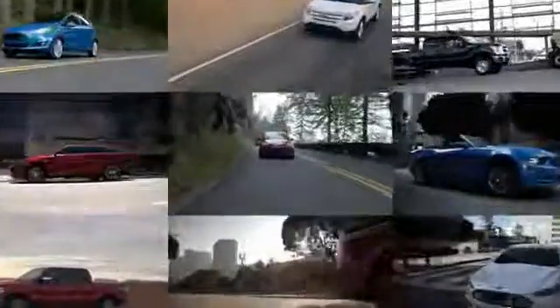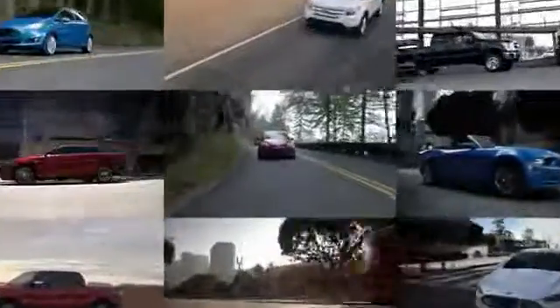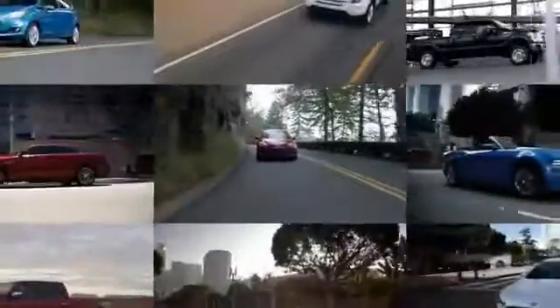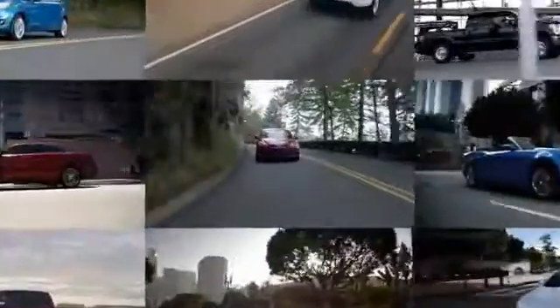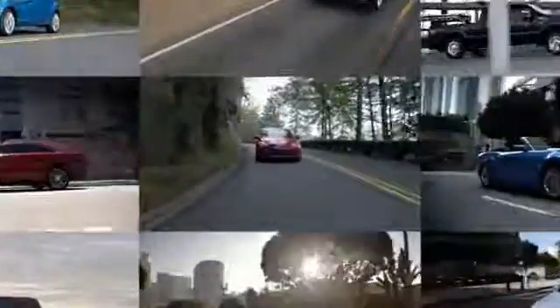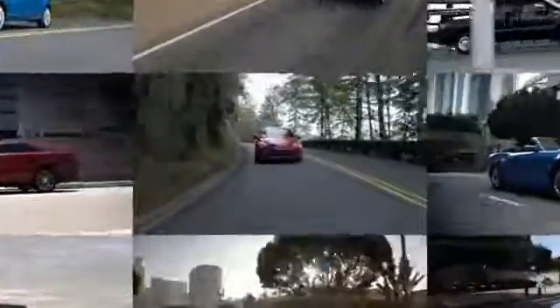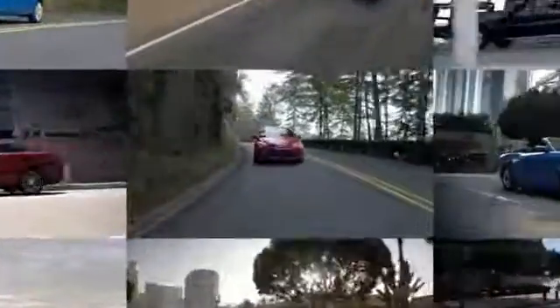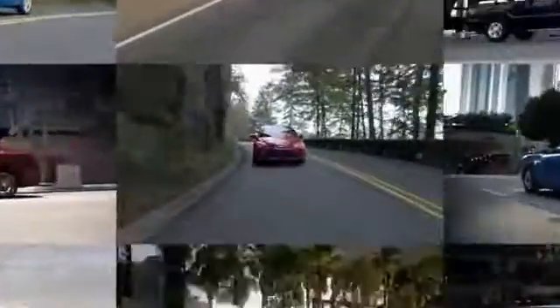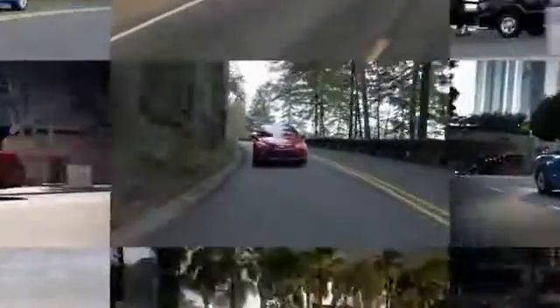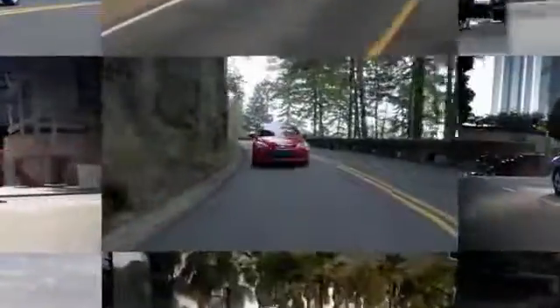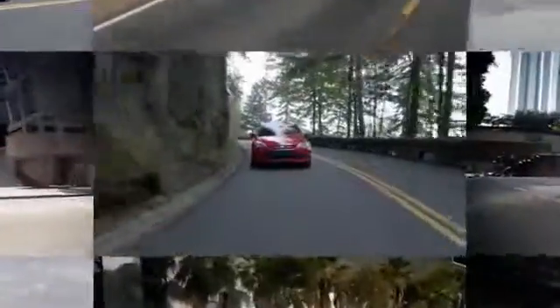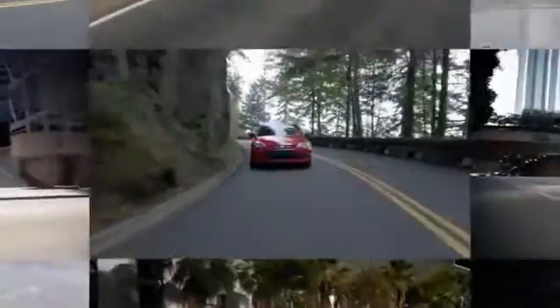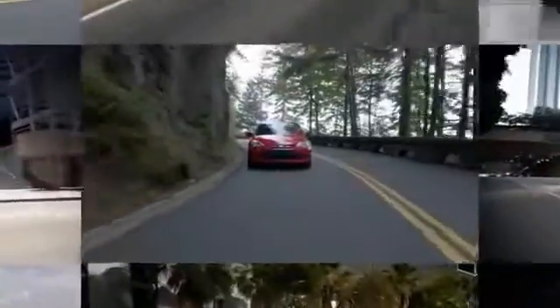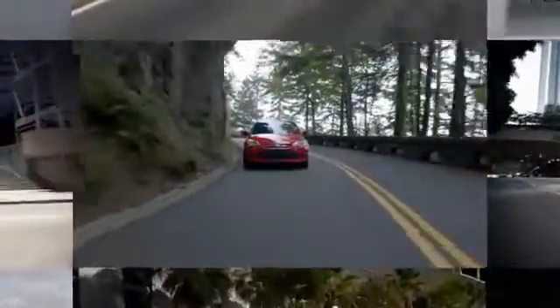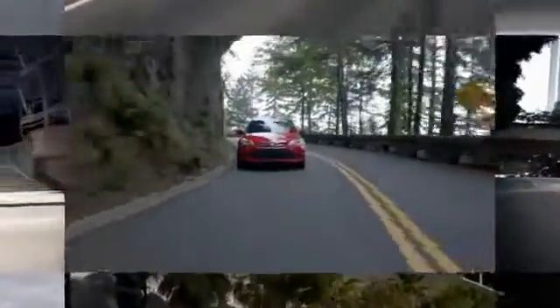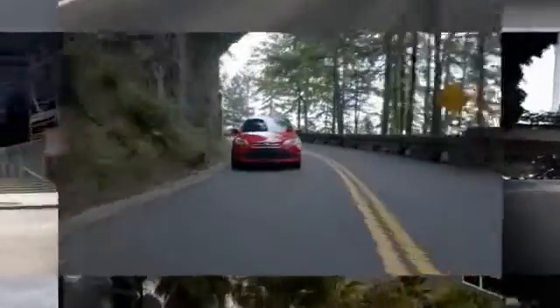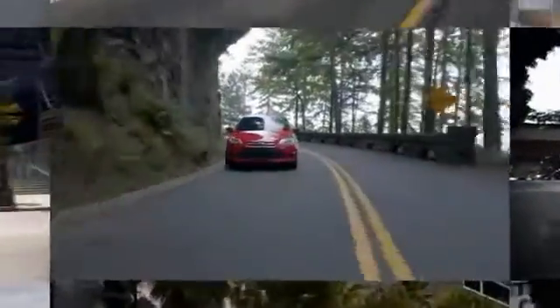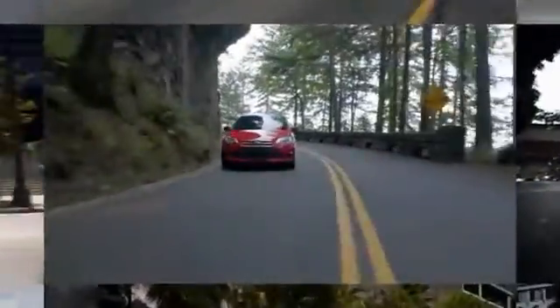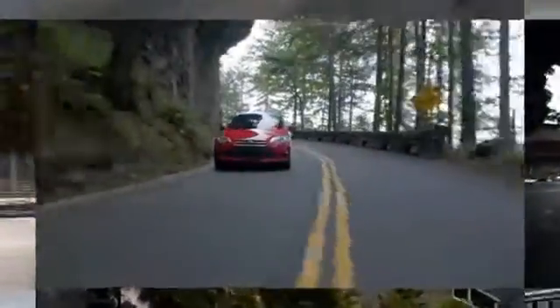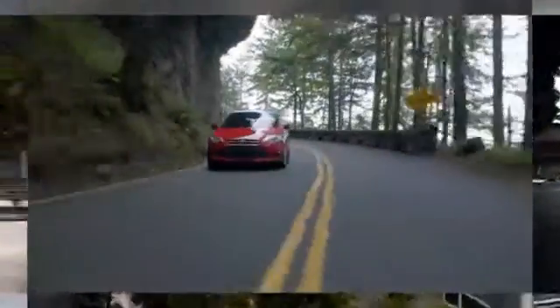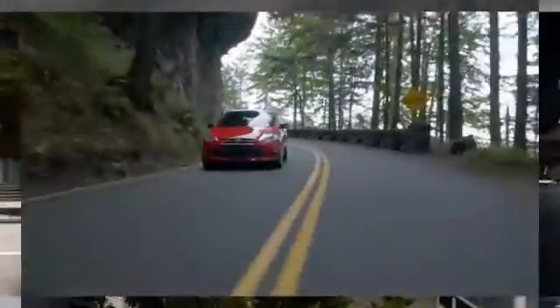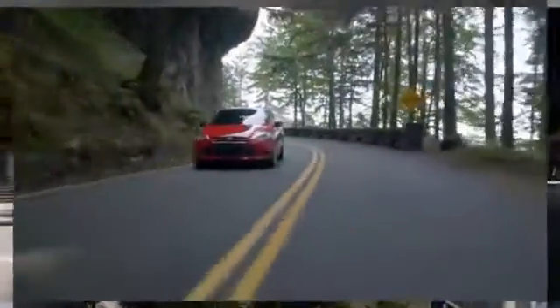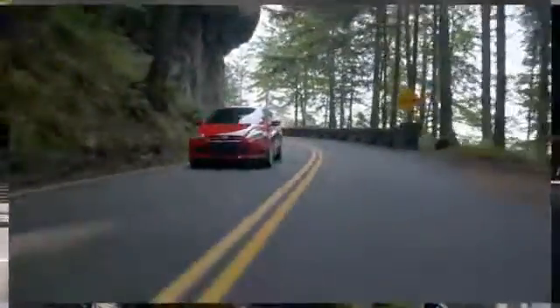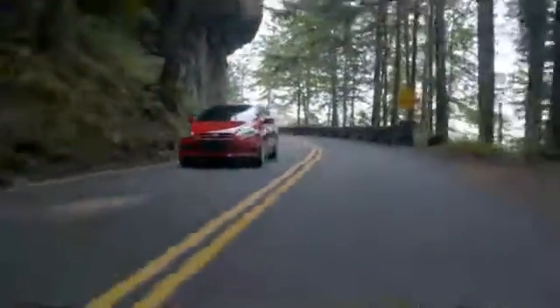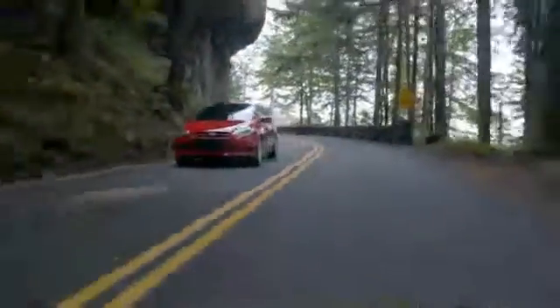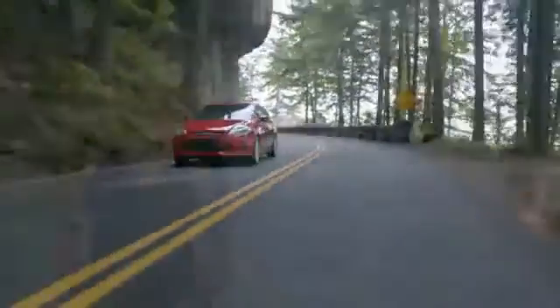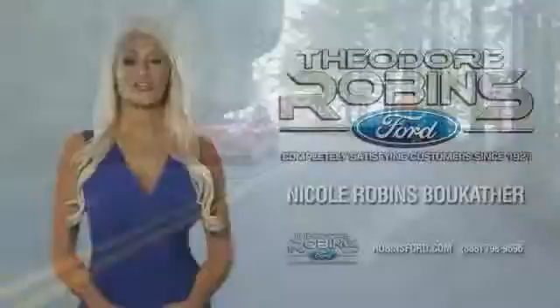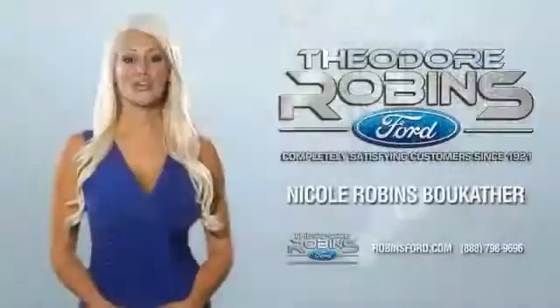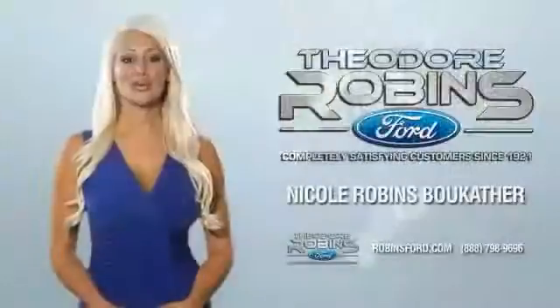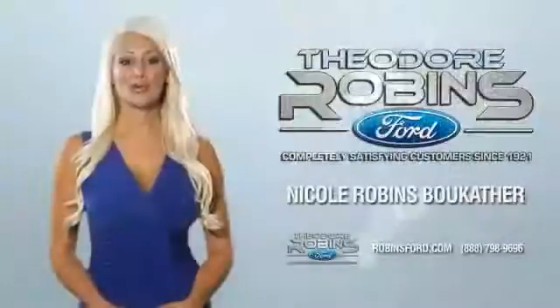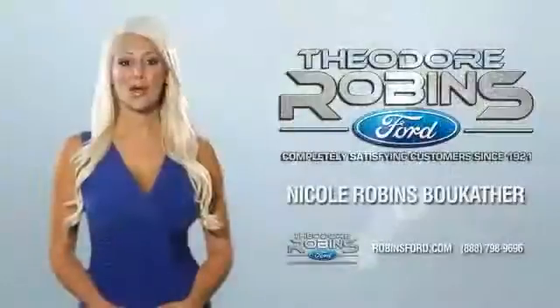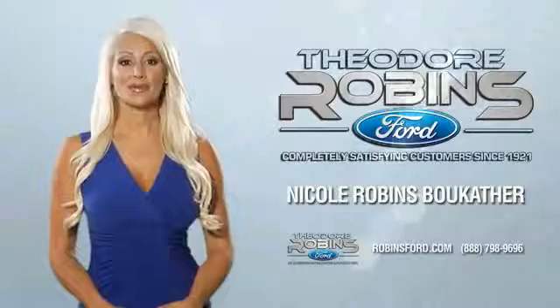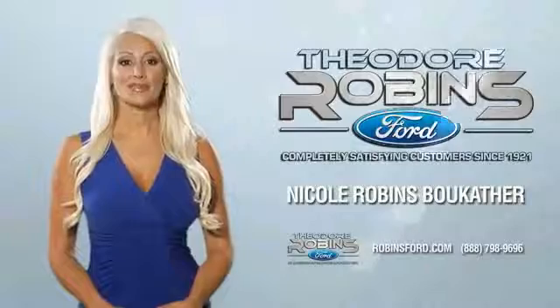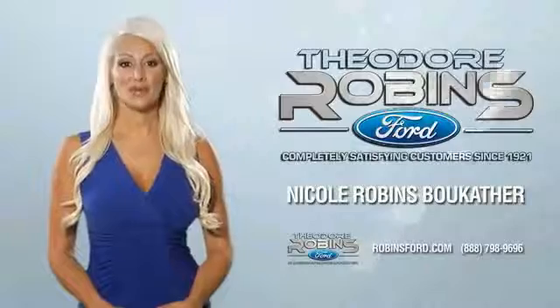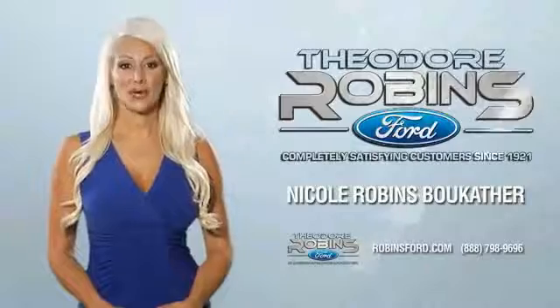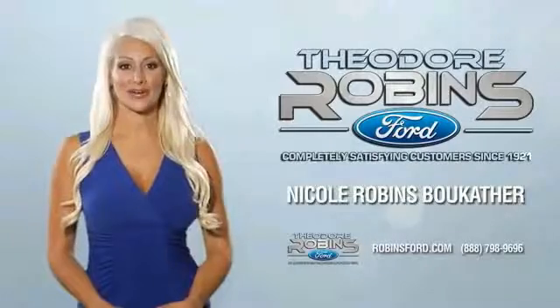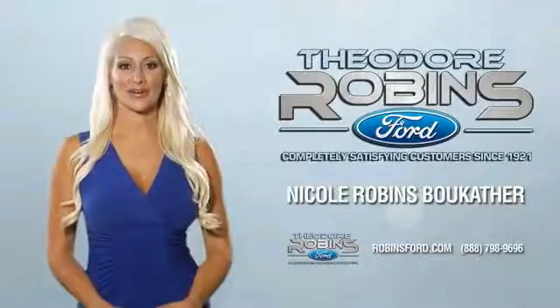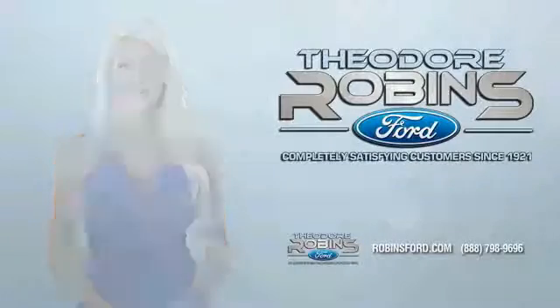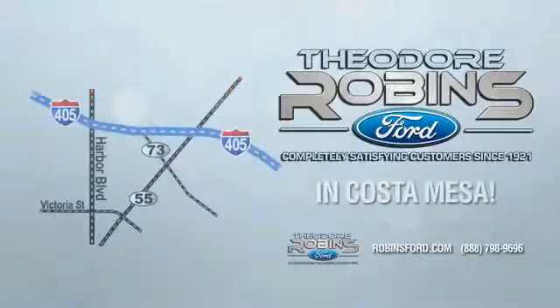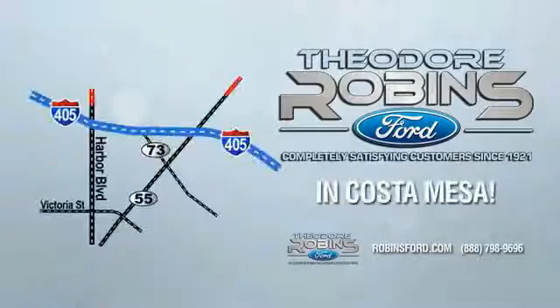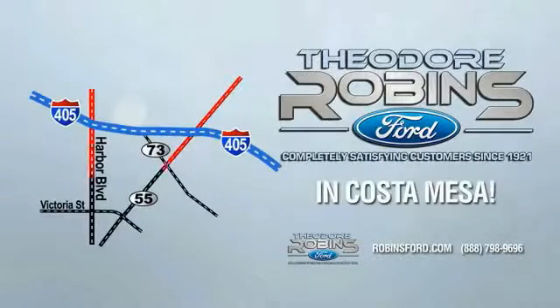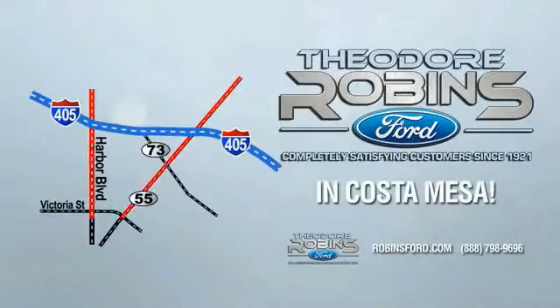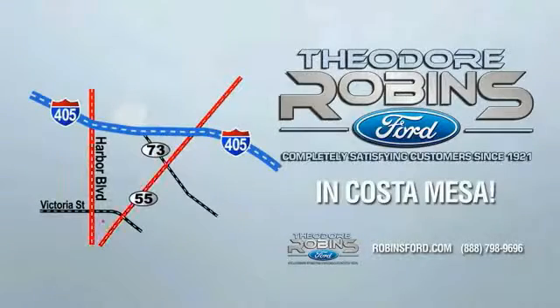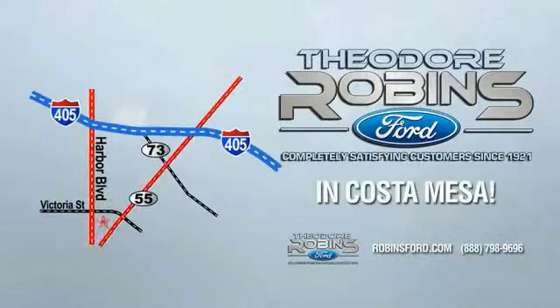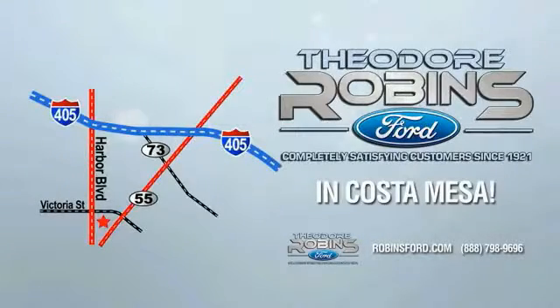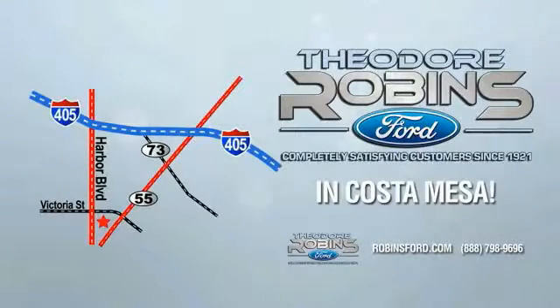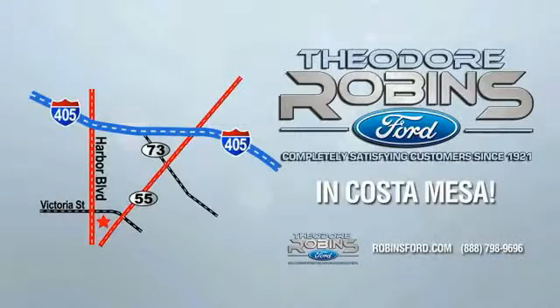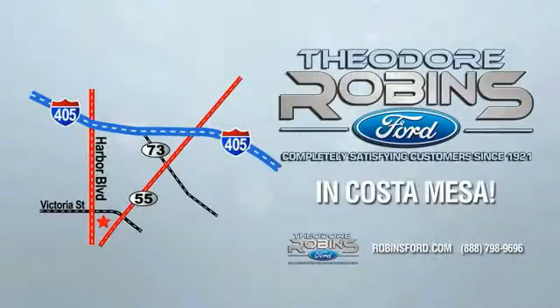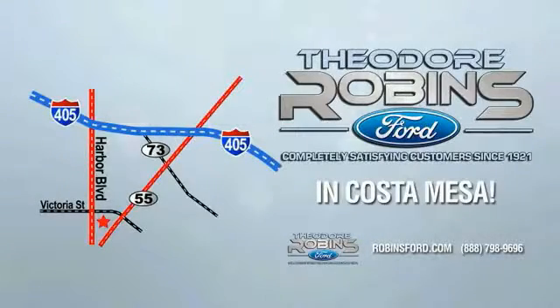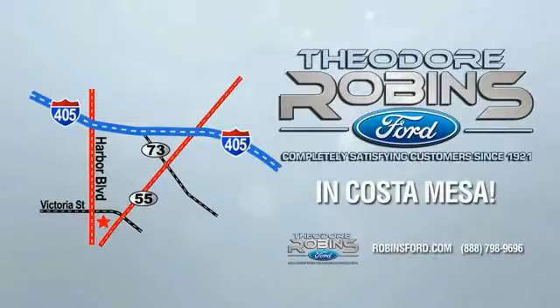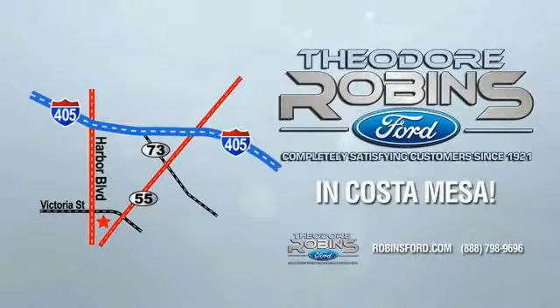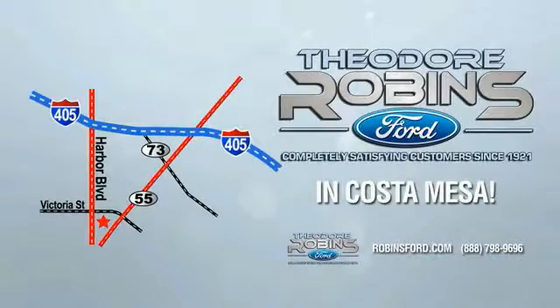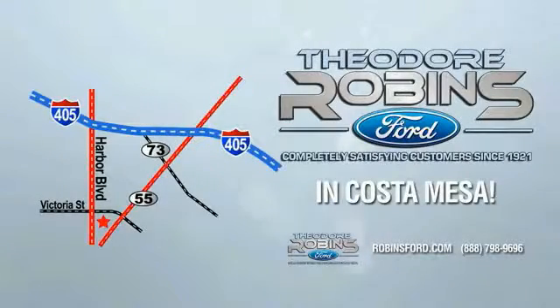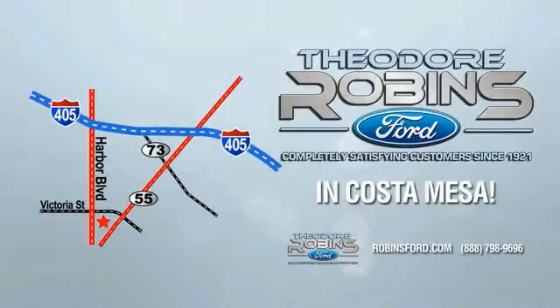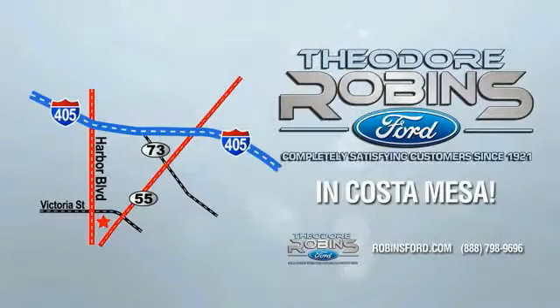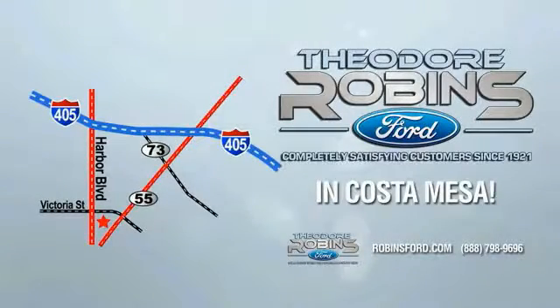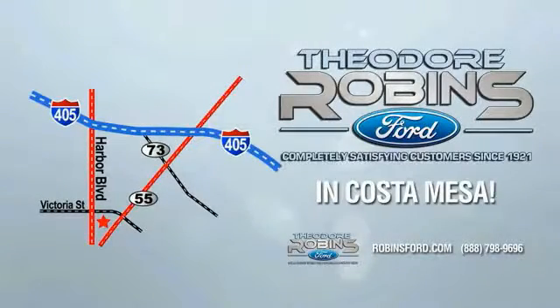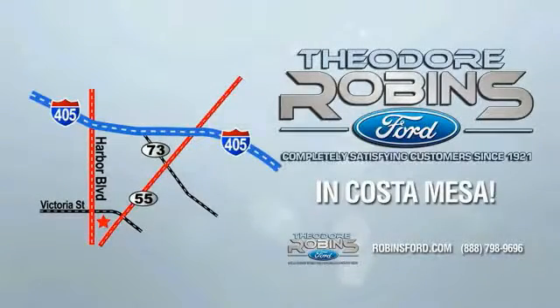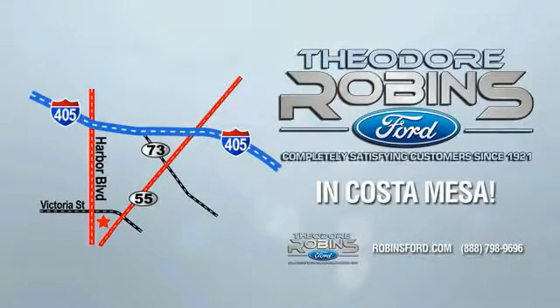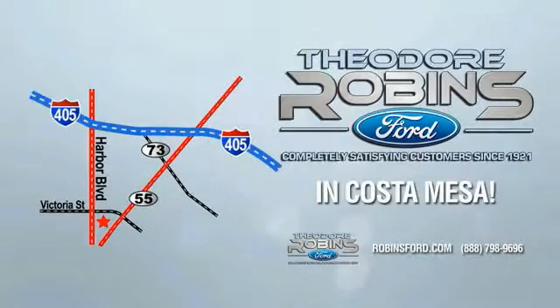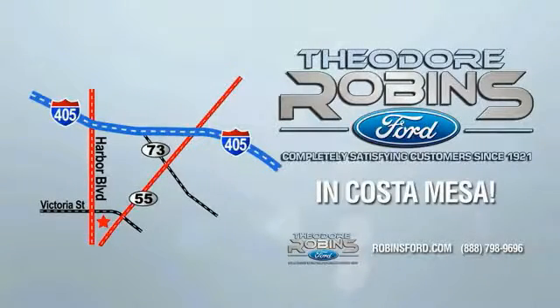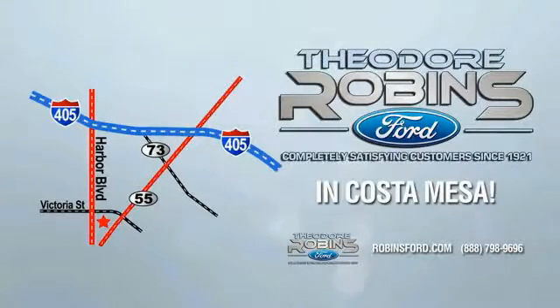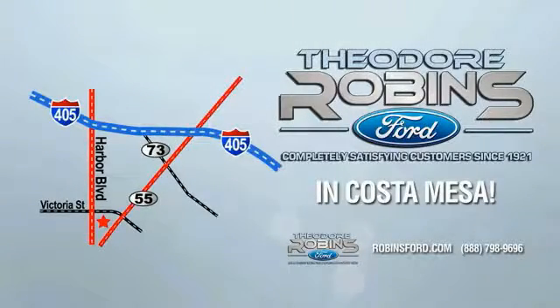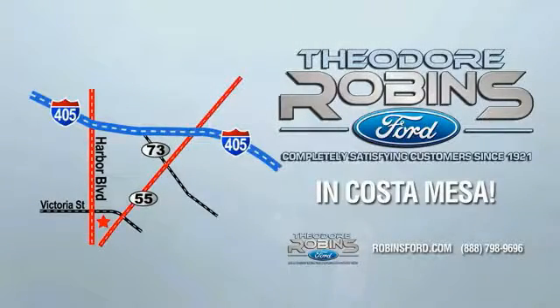This is the time to experience the difference. Theodore Robbins Ford on Harbor Boulevard in Costa Mesa. So stop in for a test drive. Thank you.